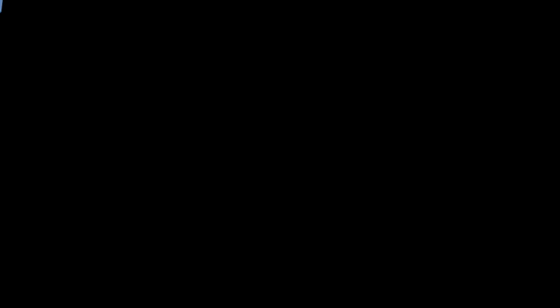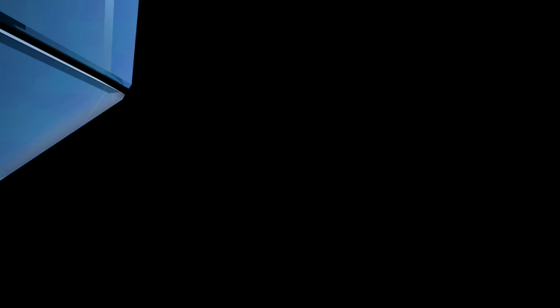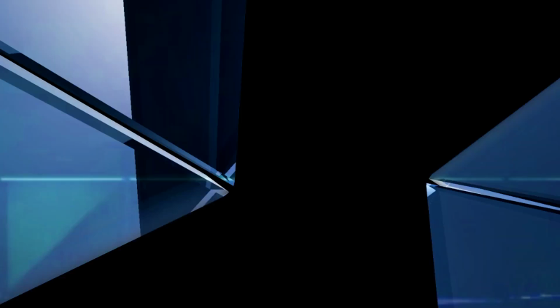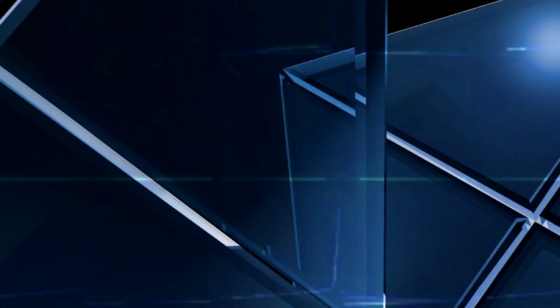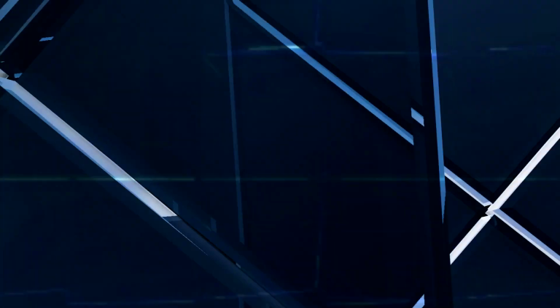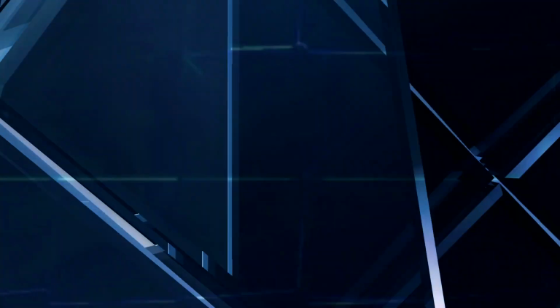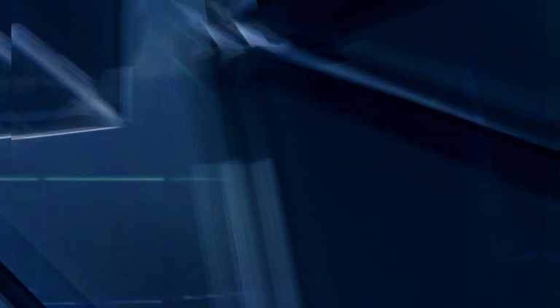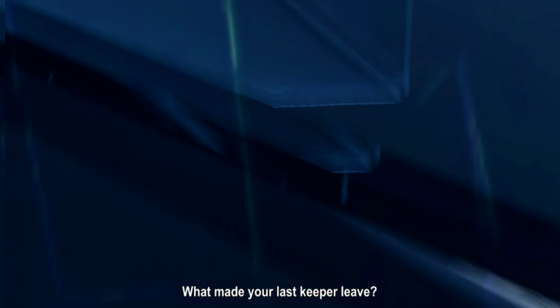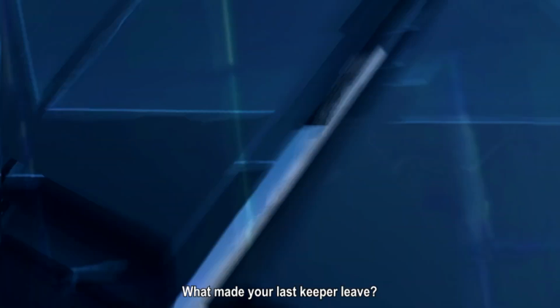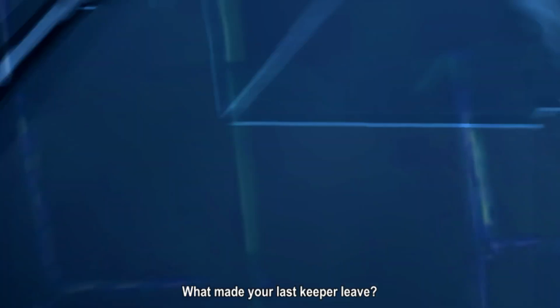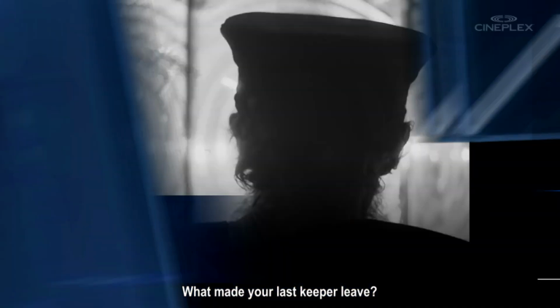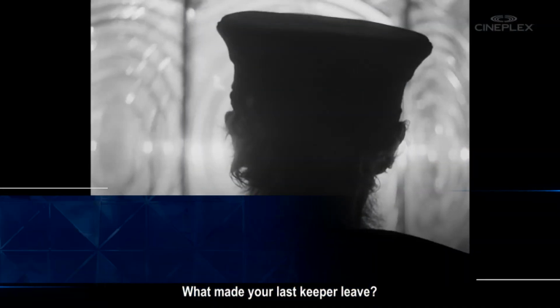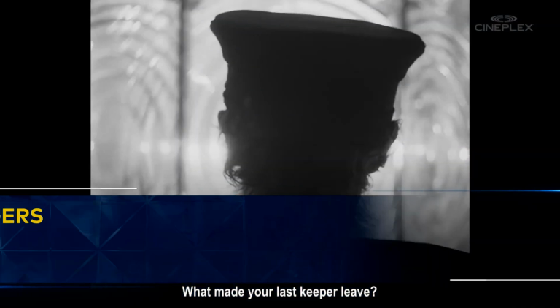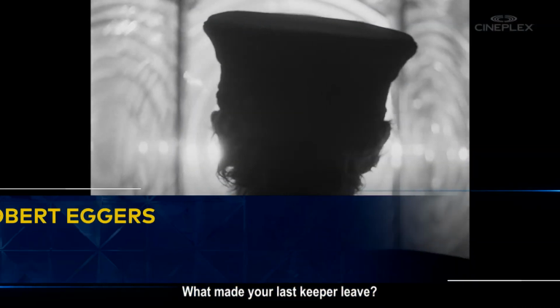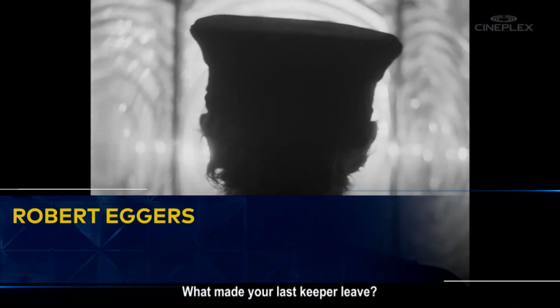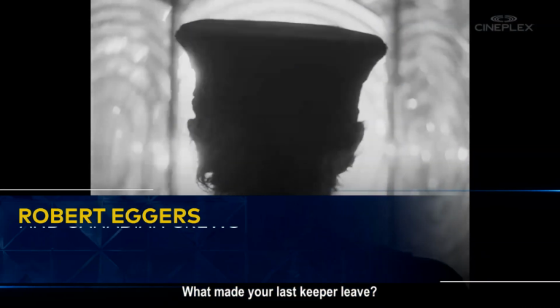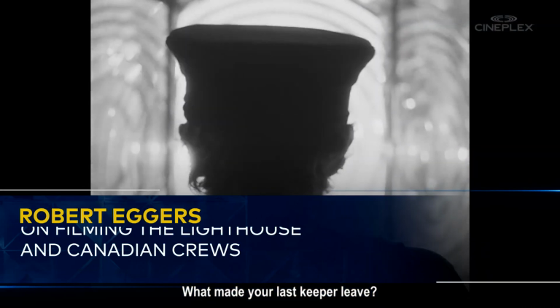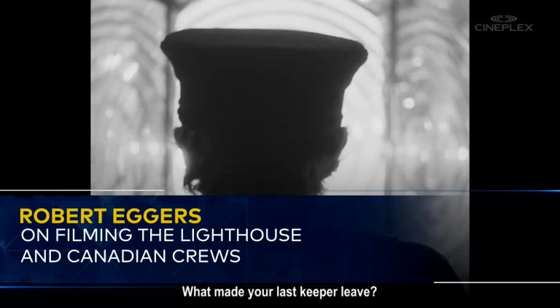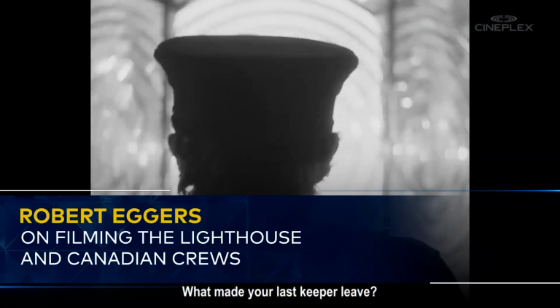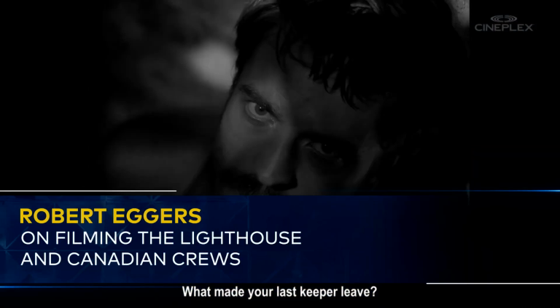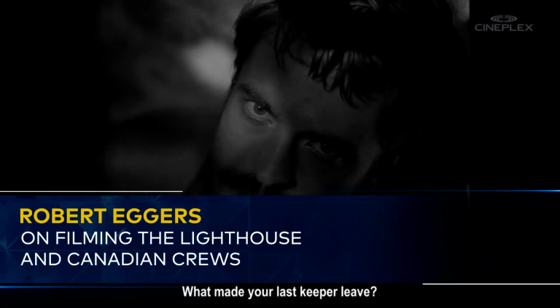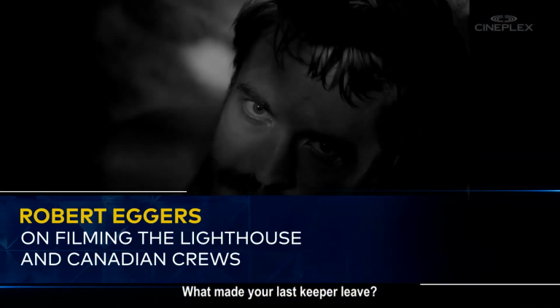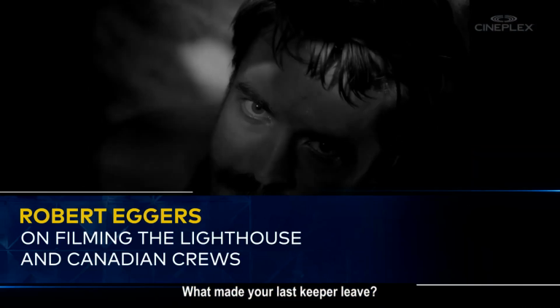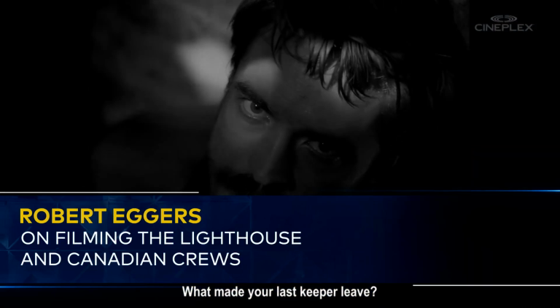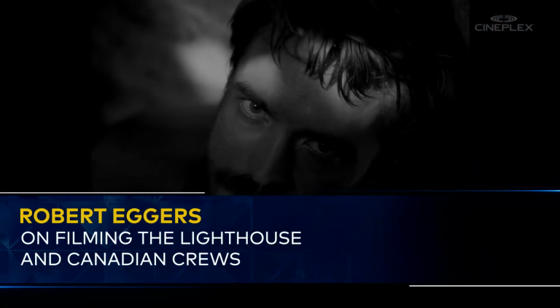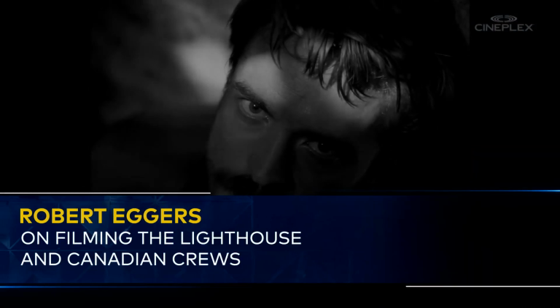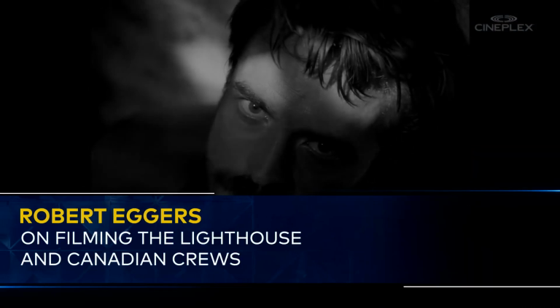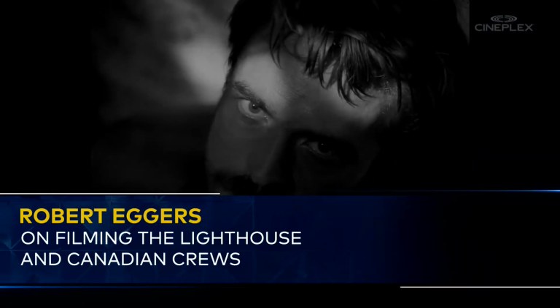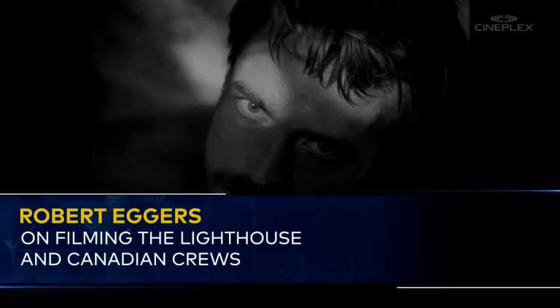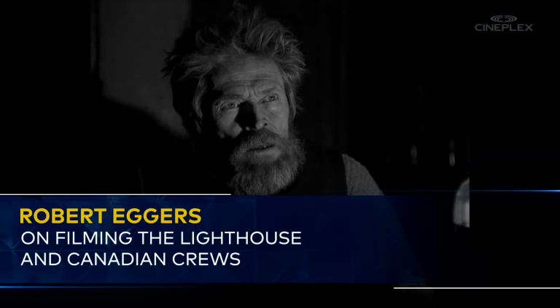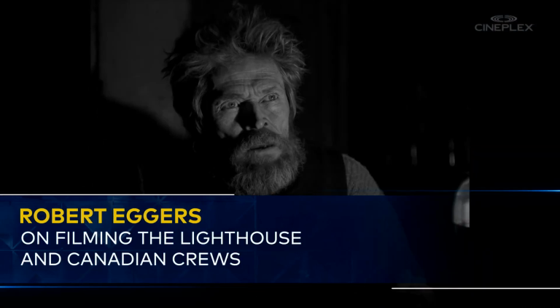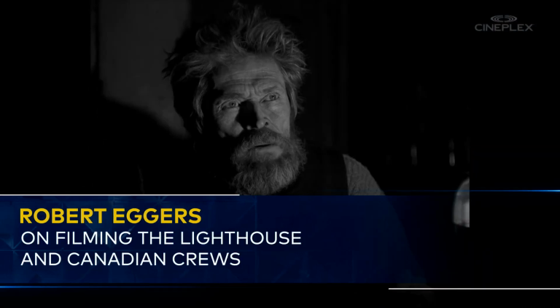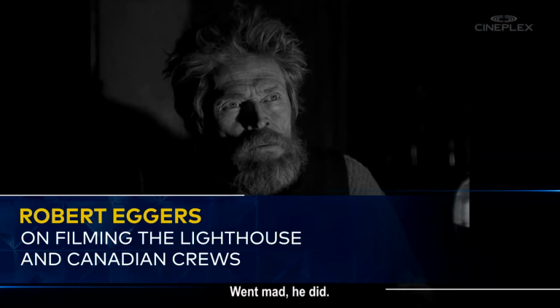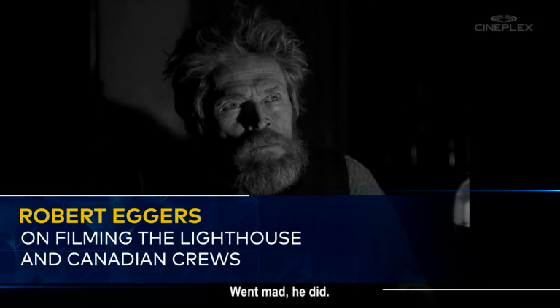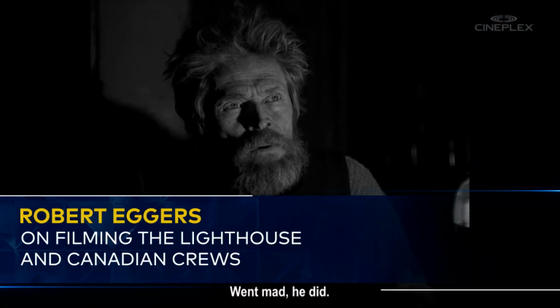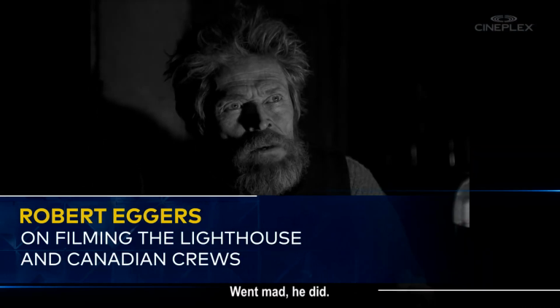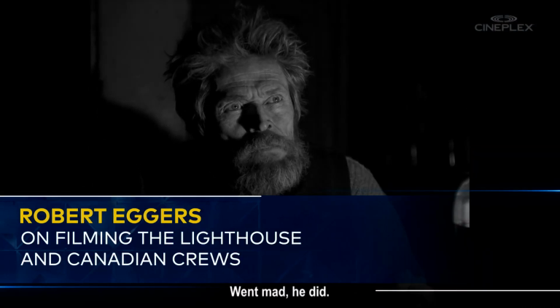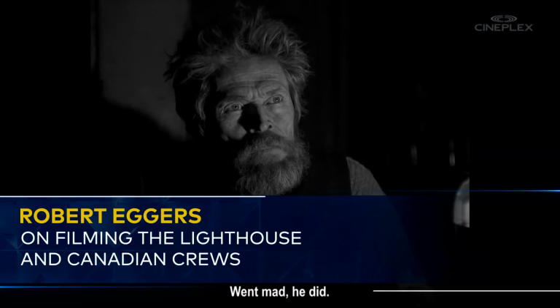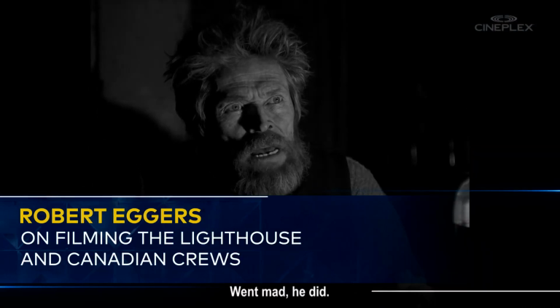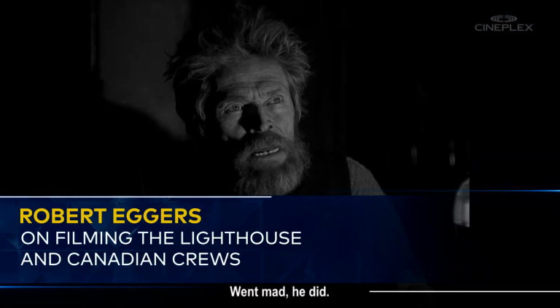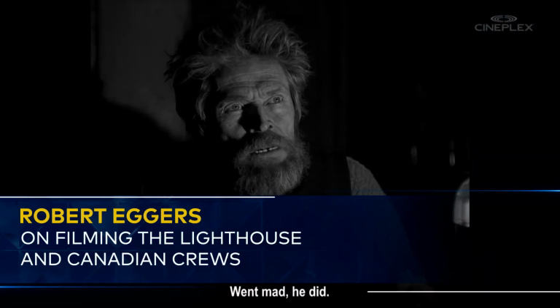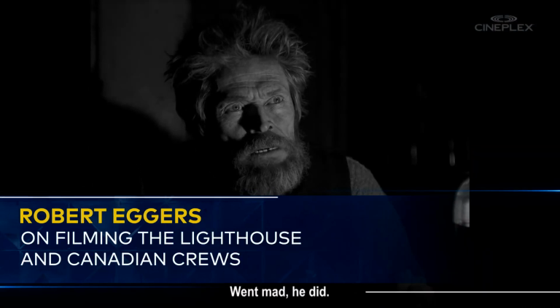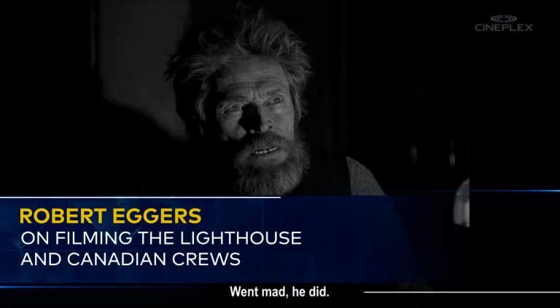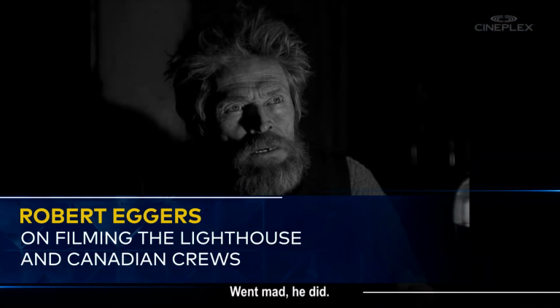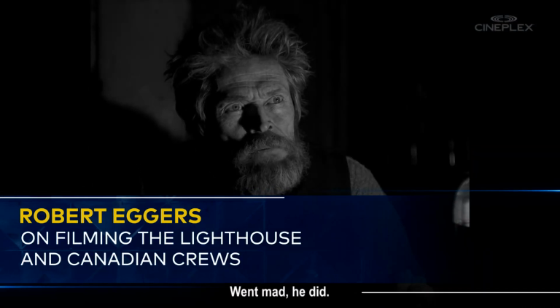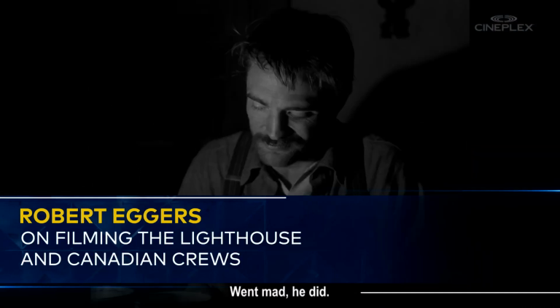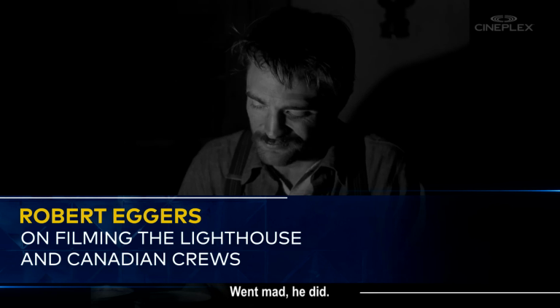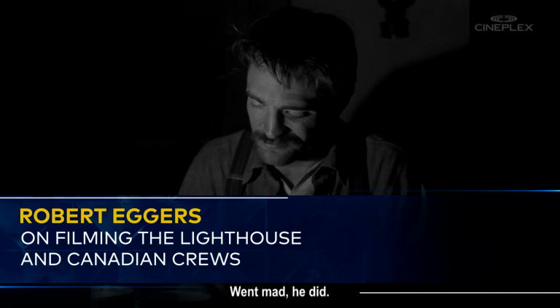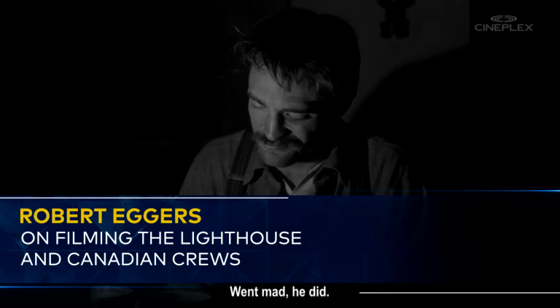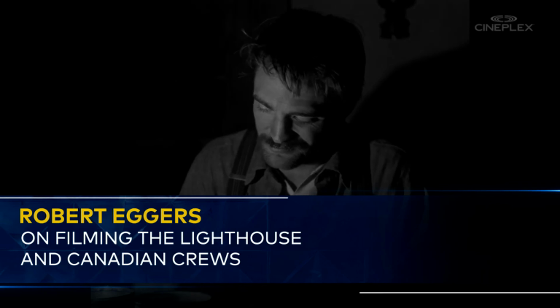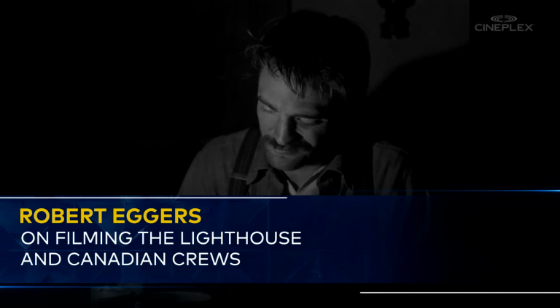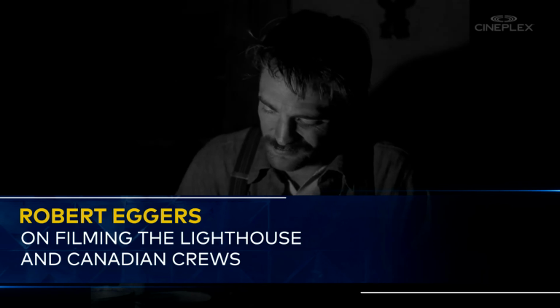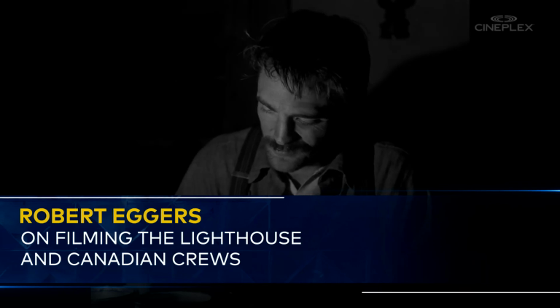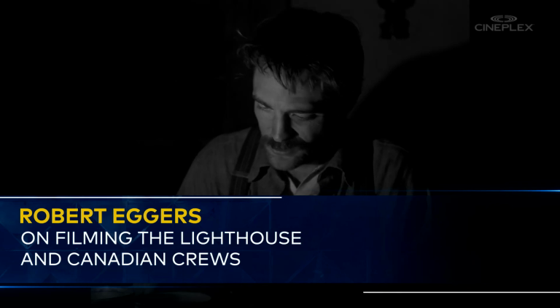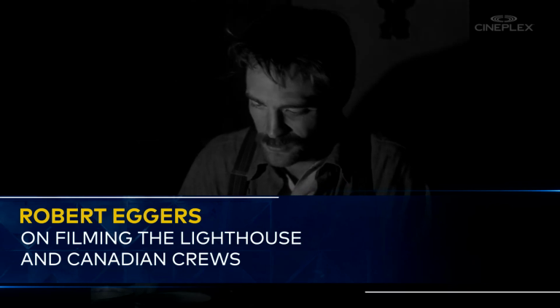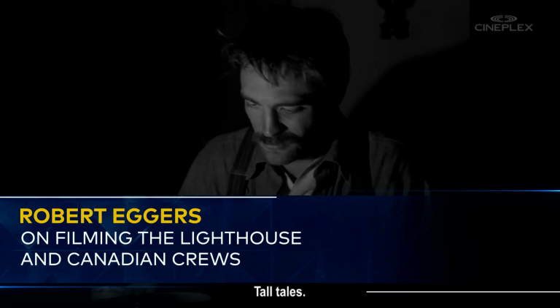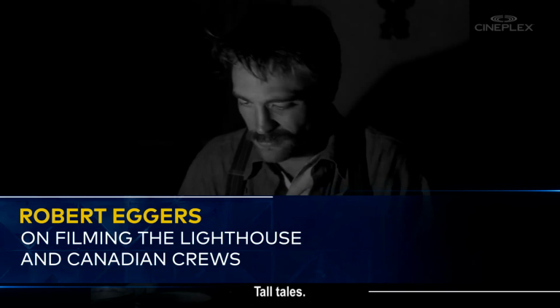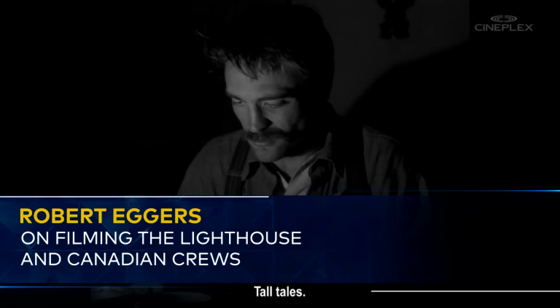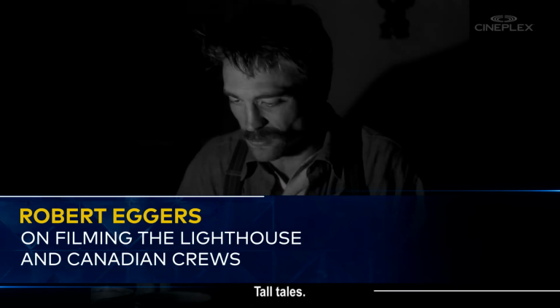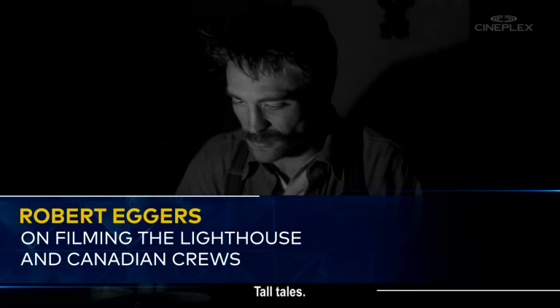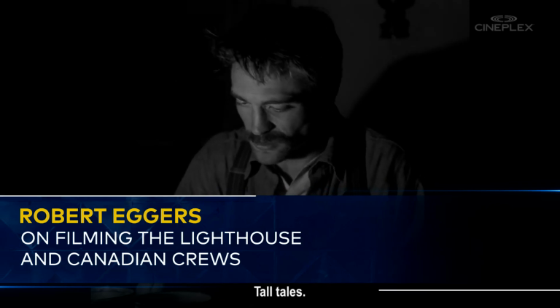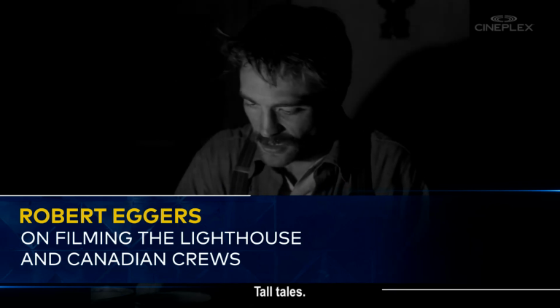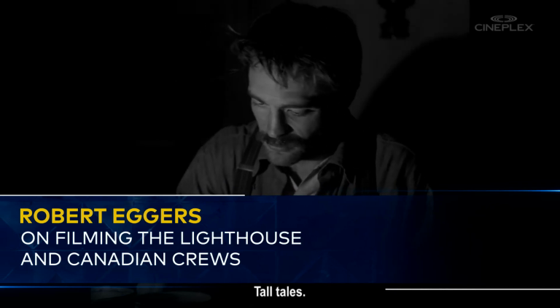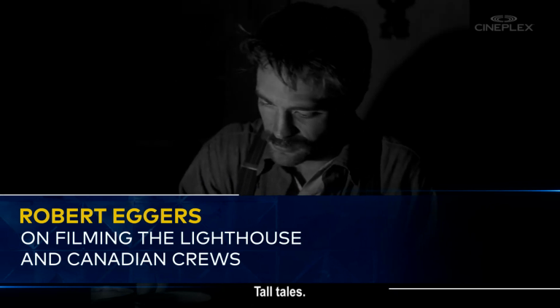What made your last keeper leave? Went mad, he did. Tall tales.